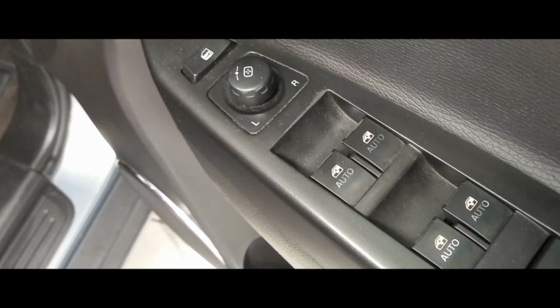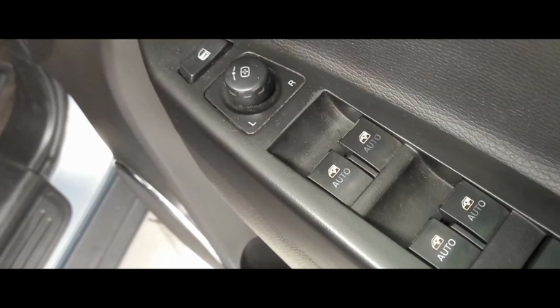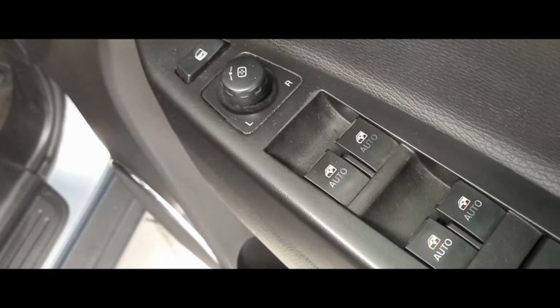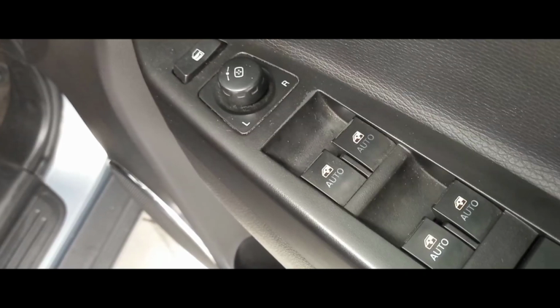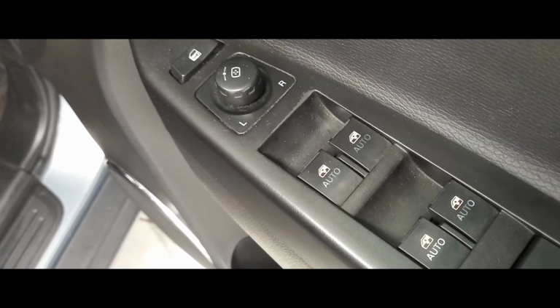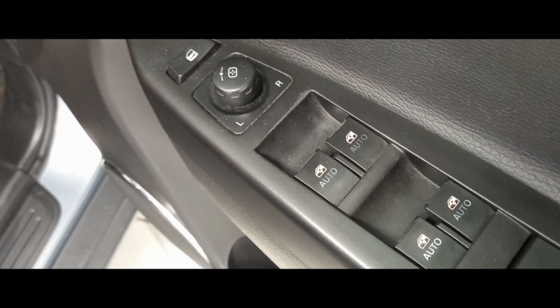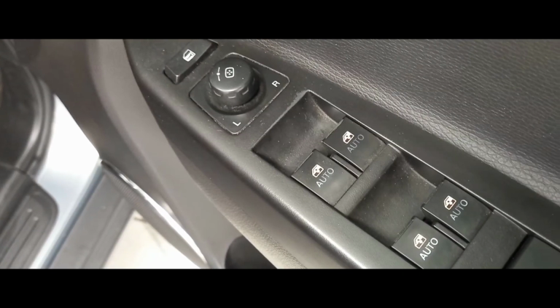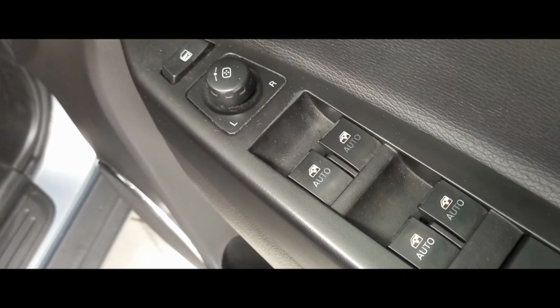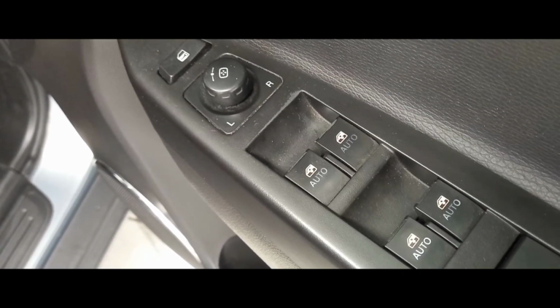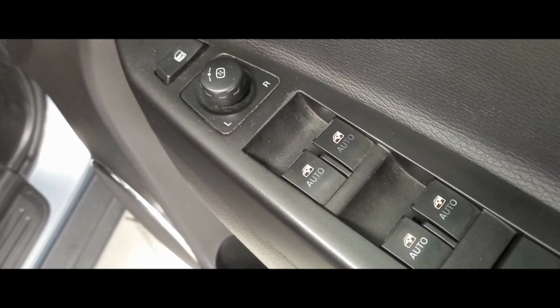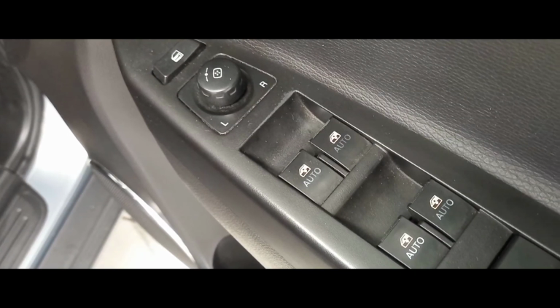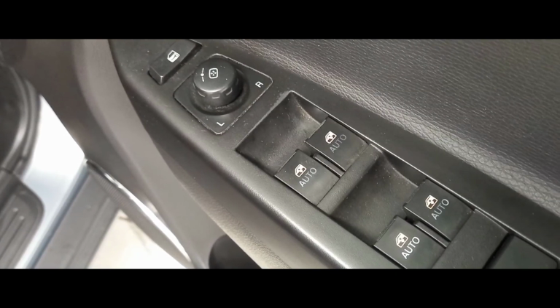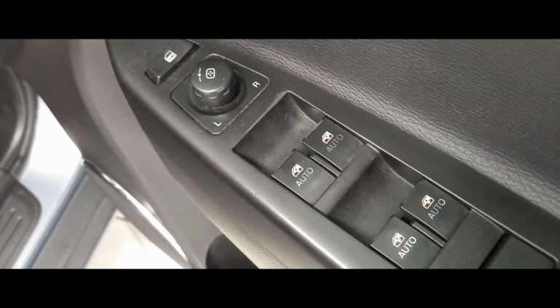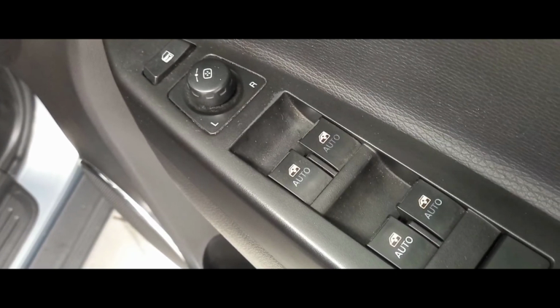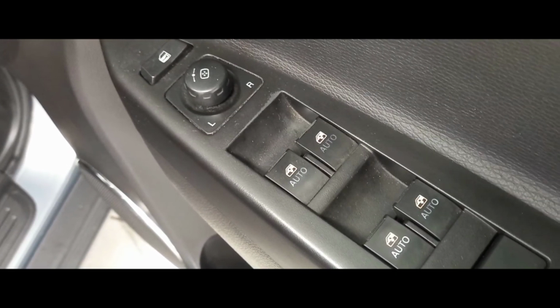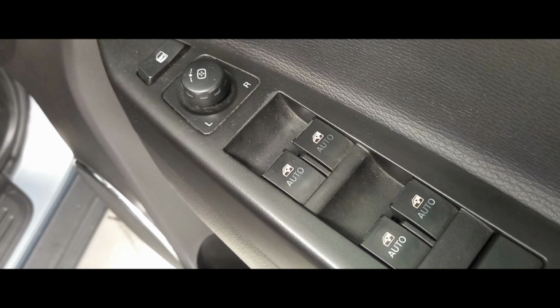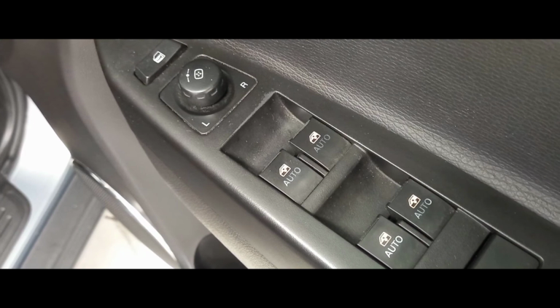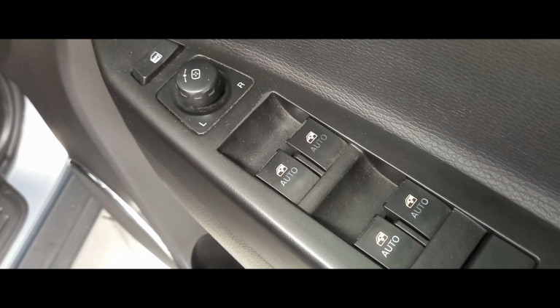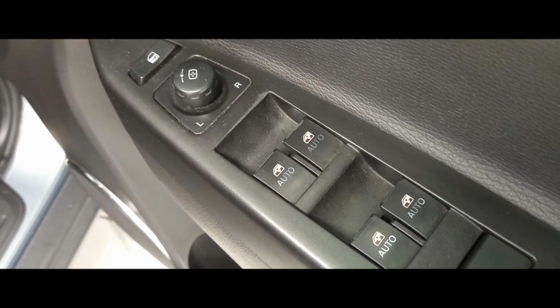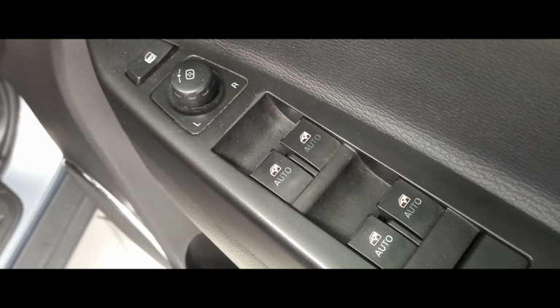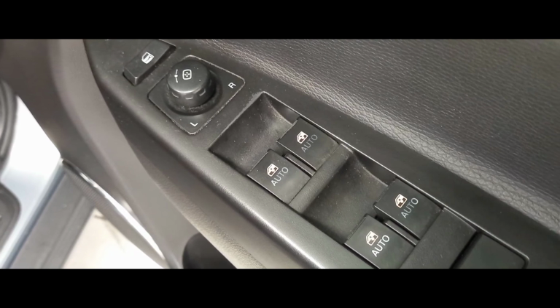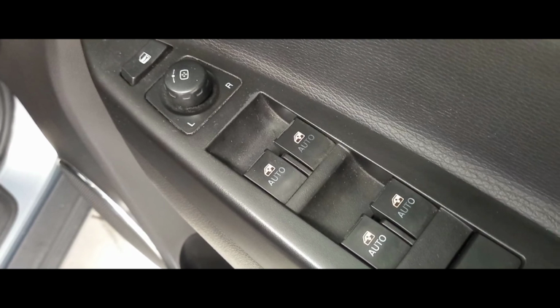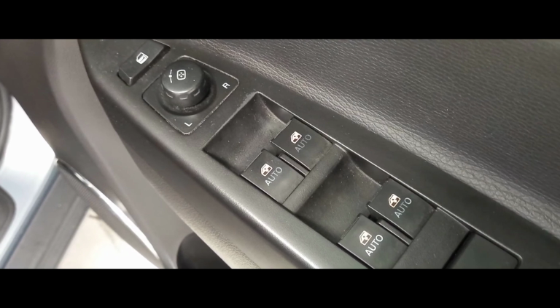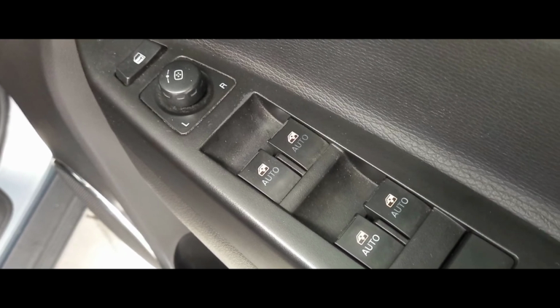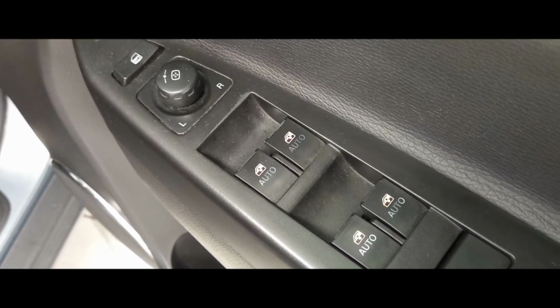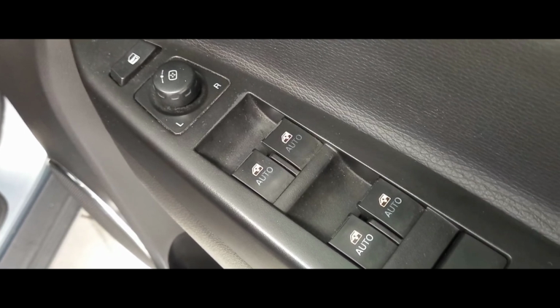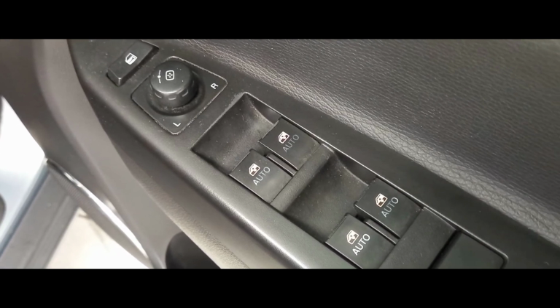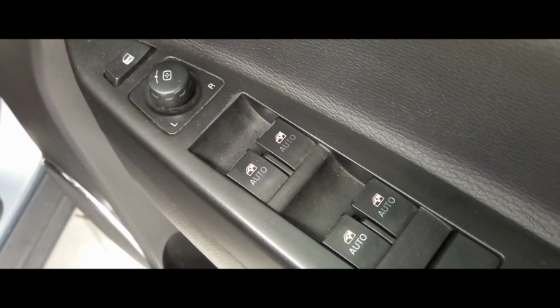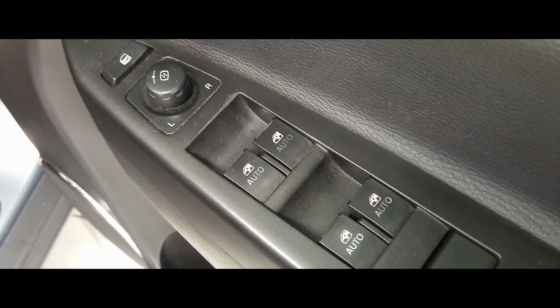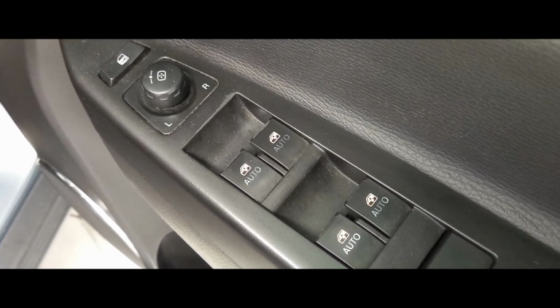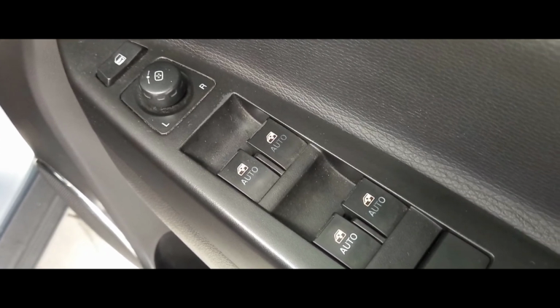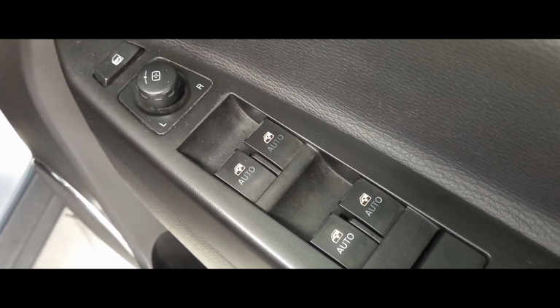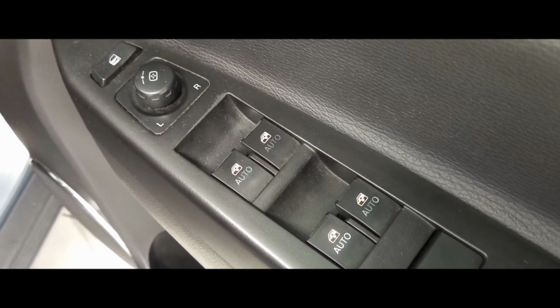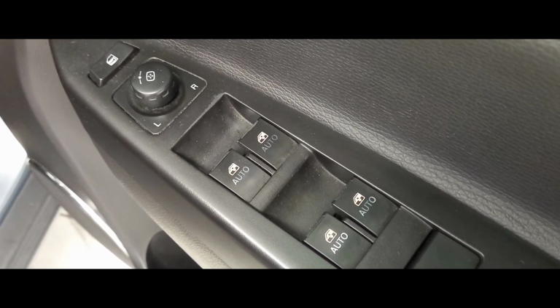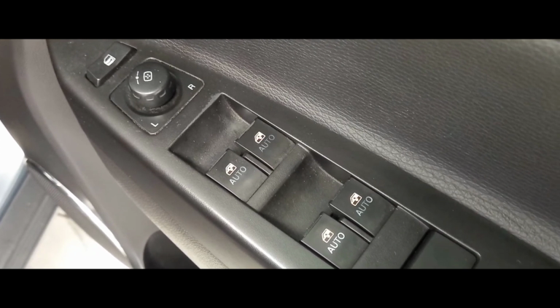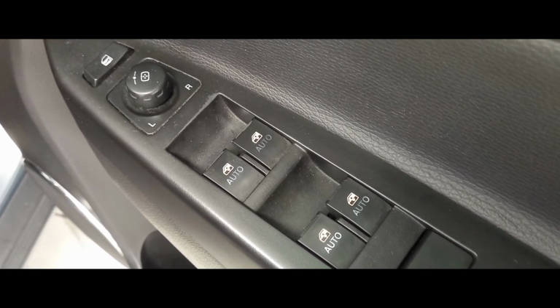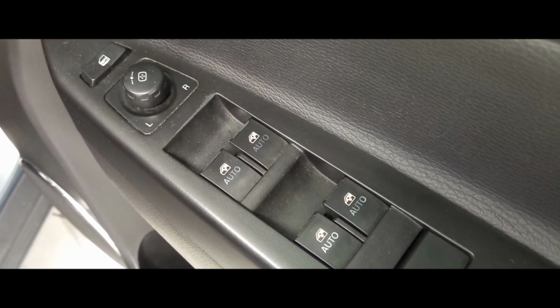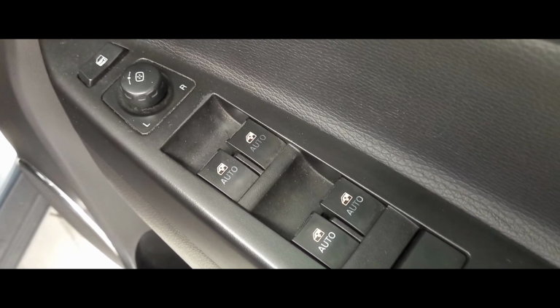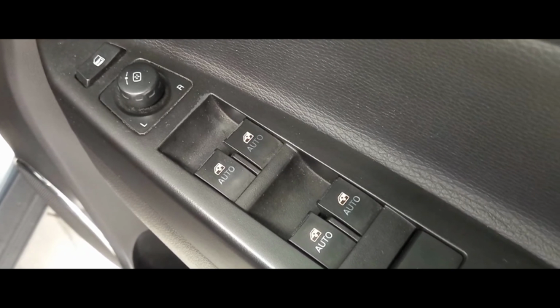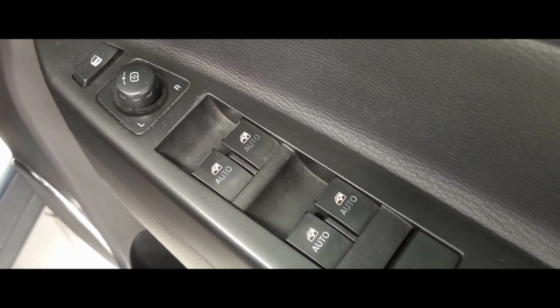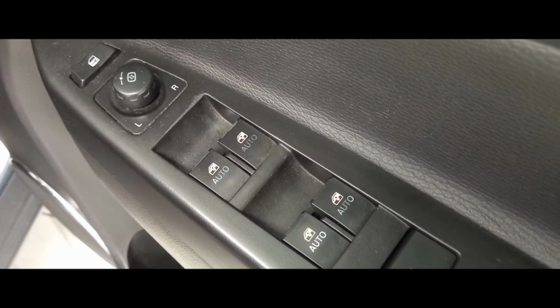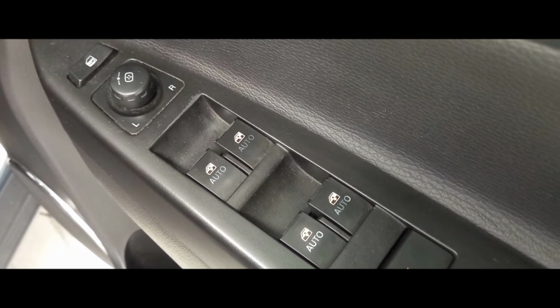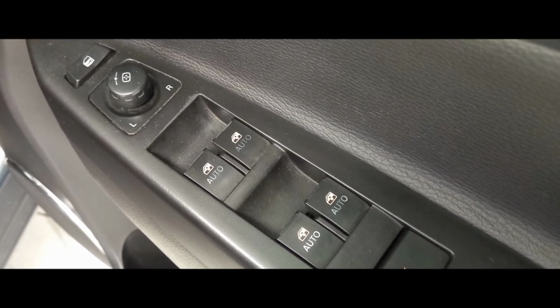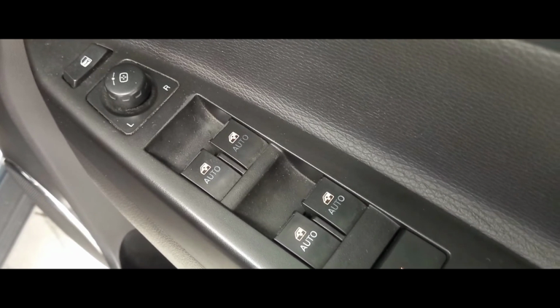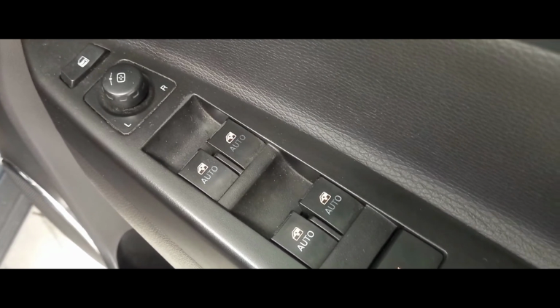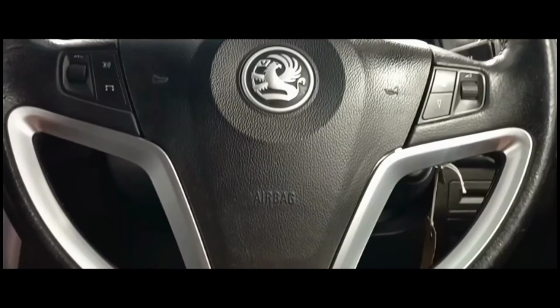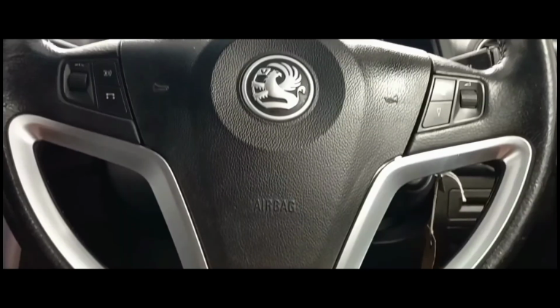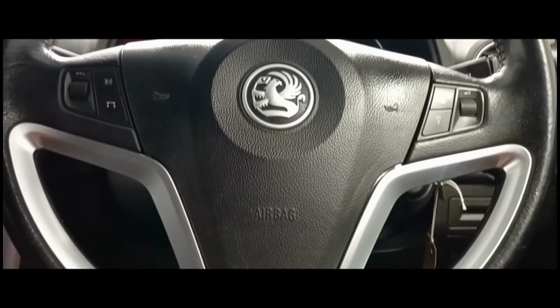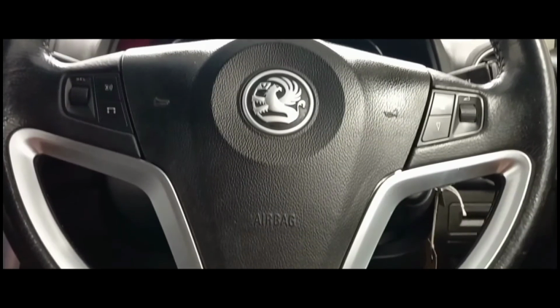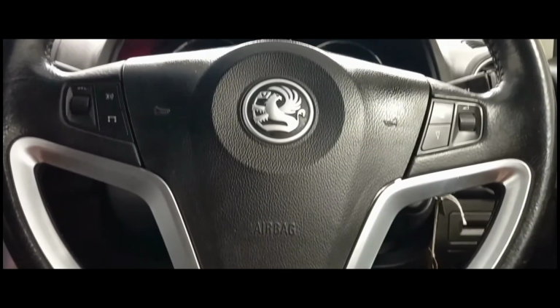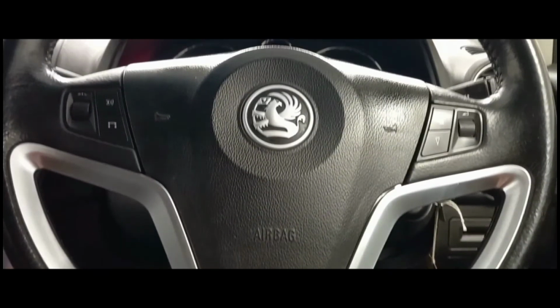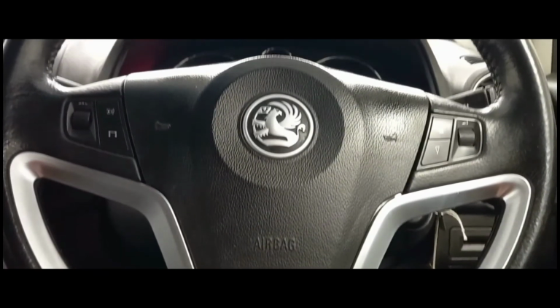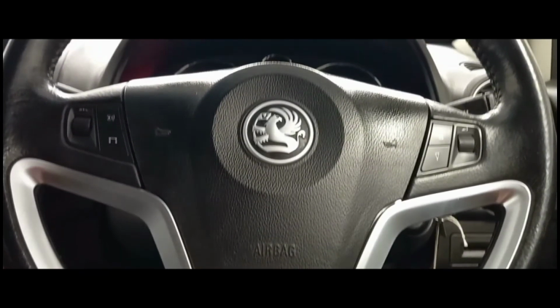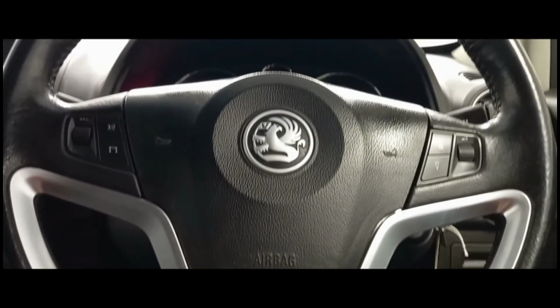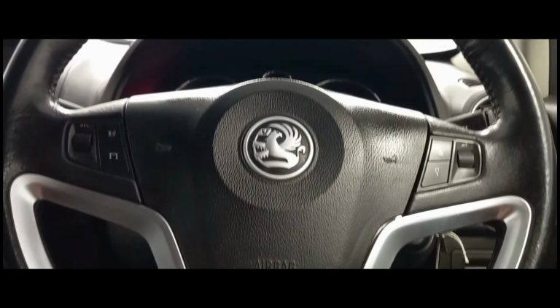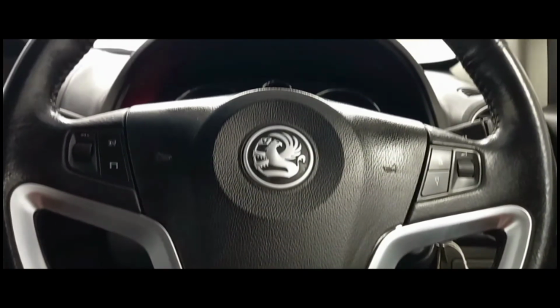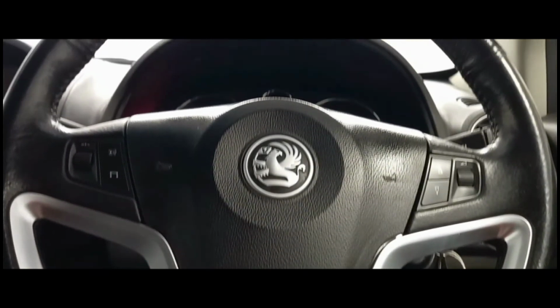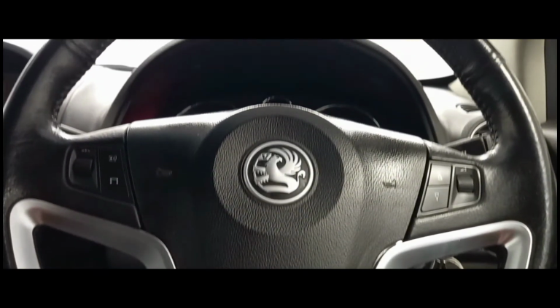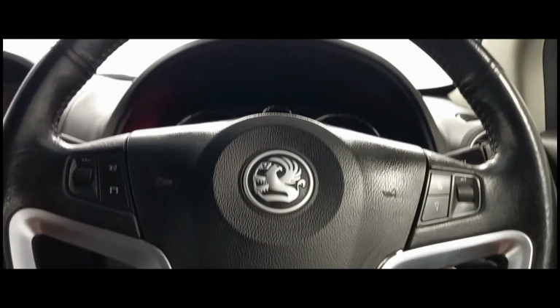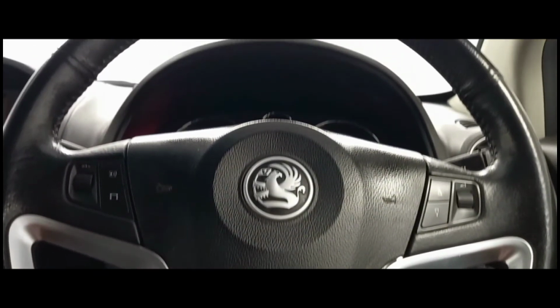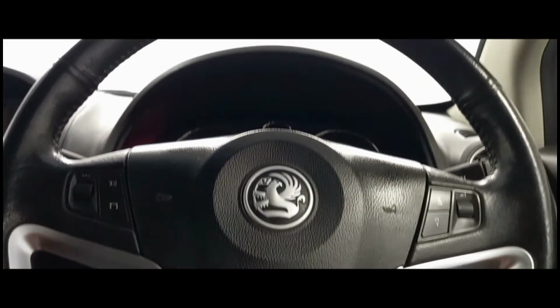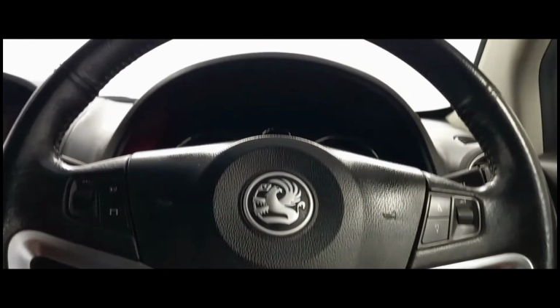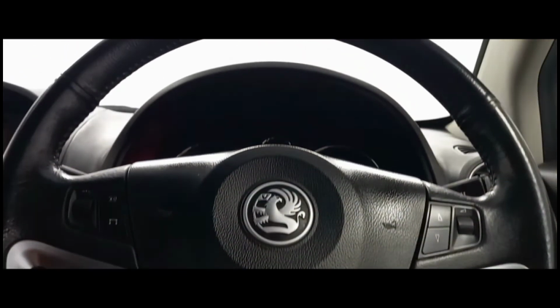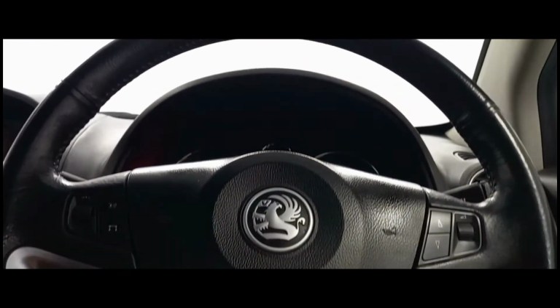Looking at some of the features, we can see this car includes electric windows and mirrors, as well as a leather trimmed multifunctional steering wheel.